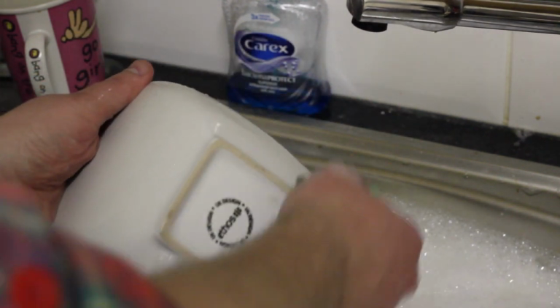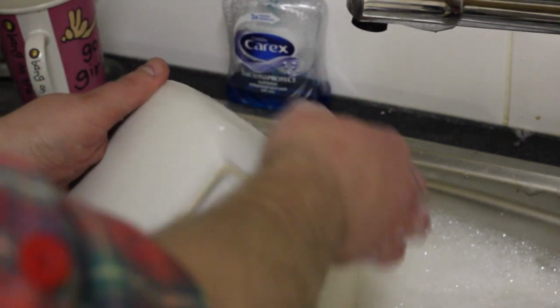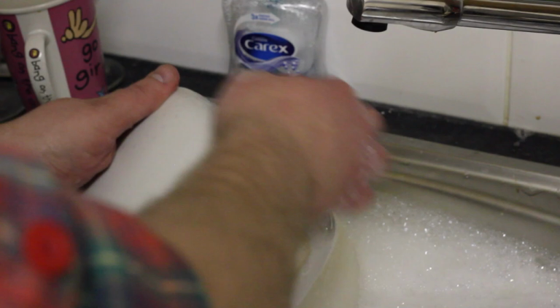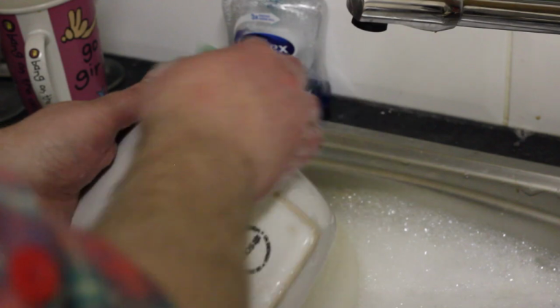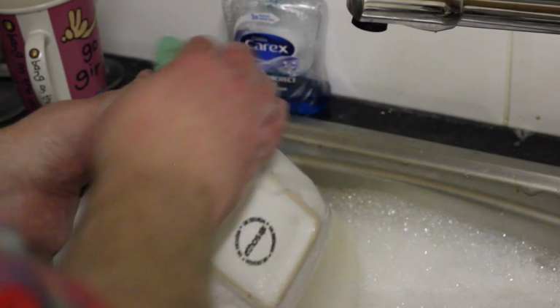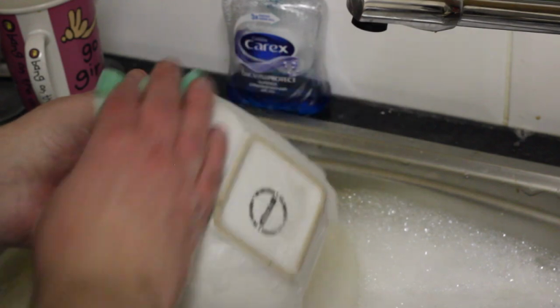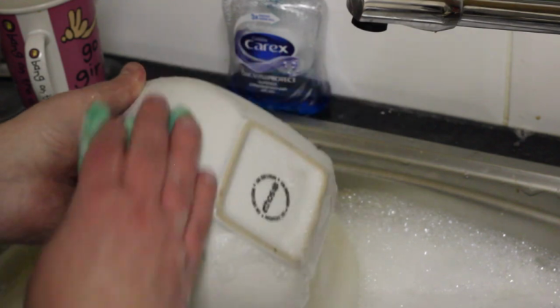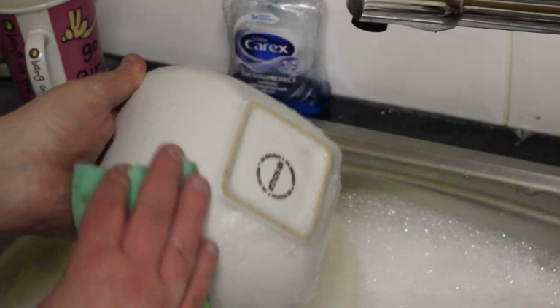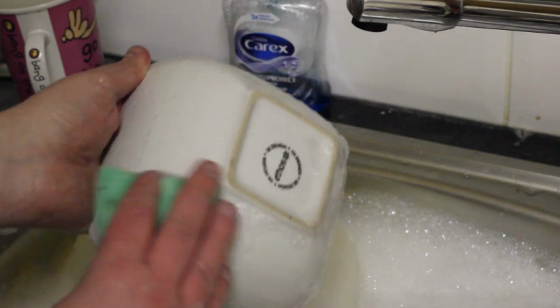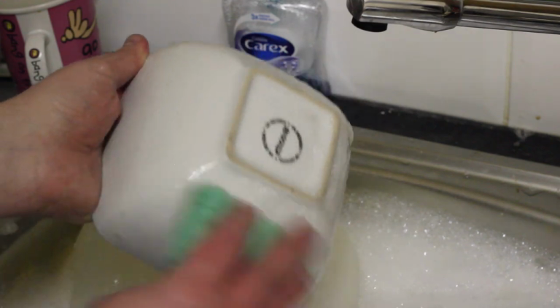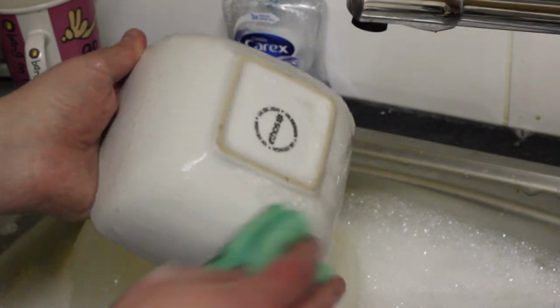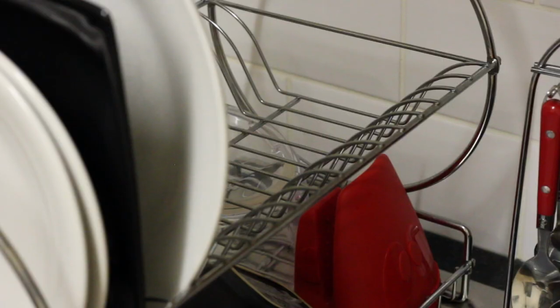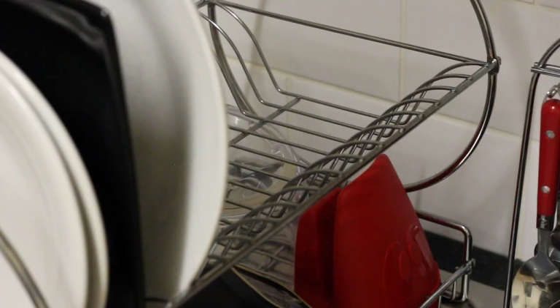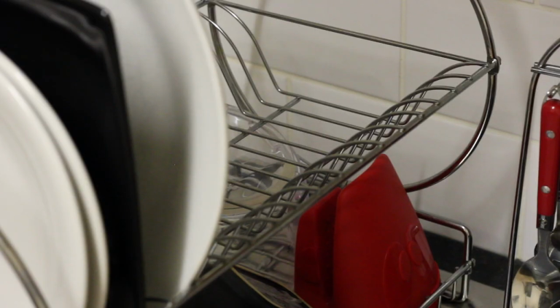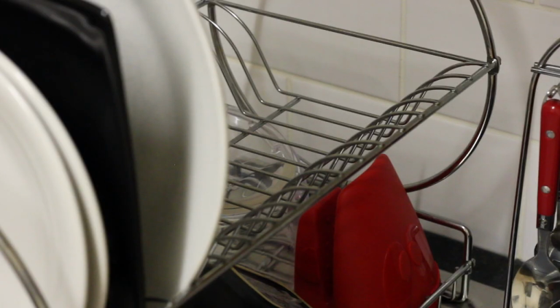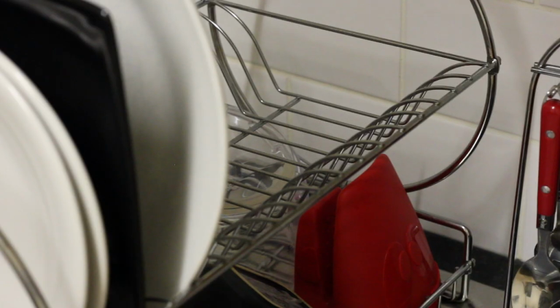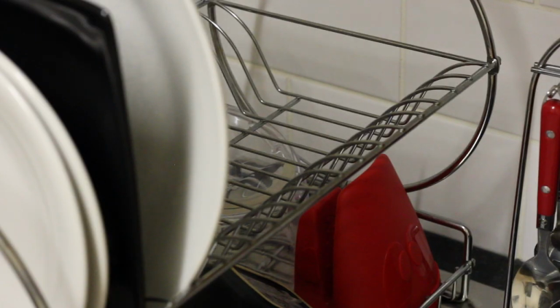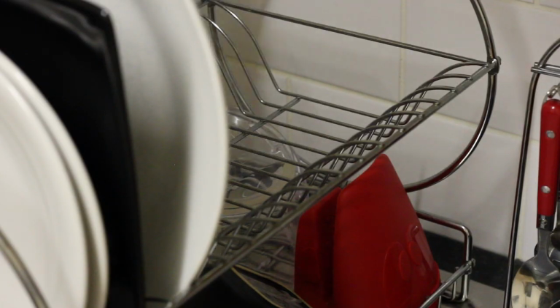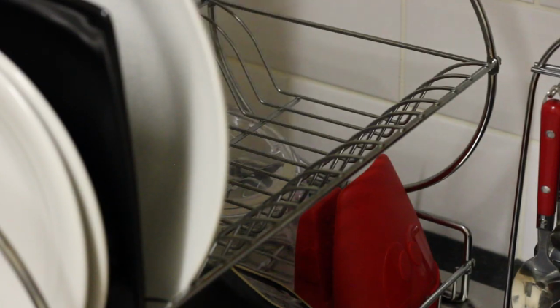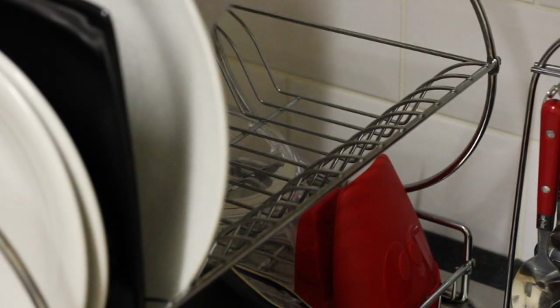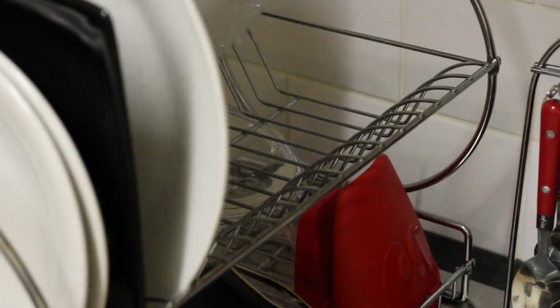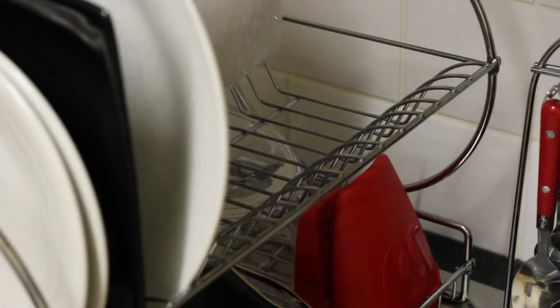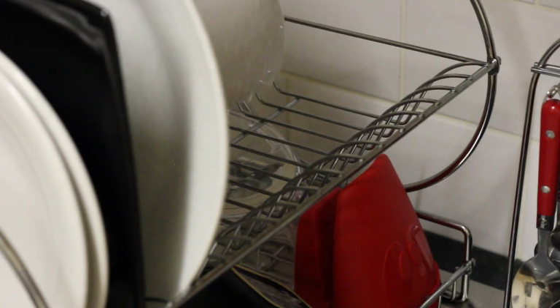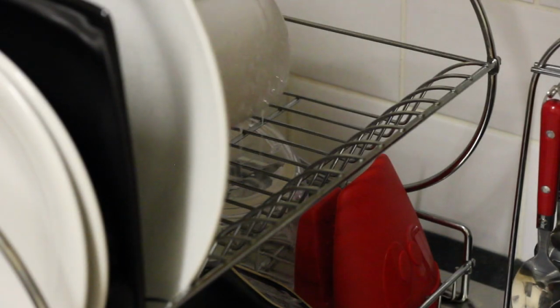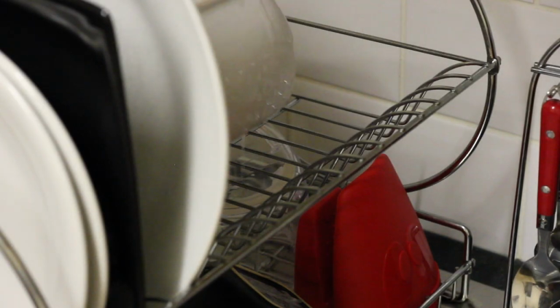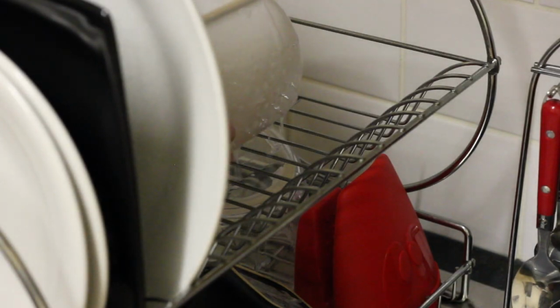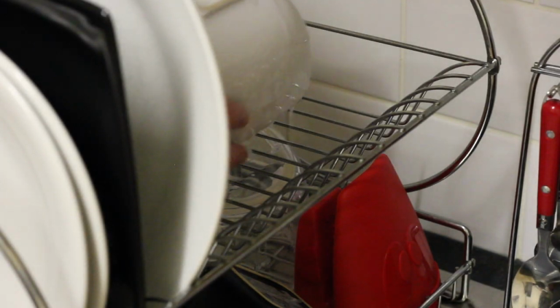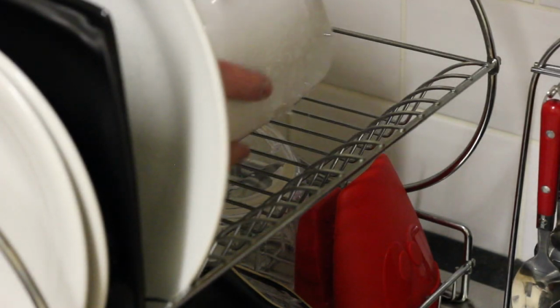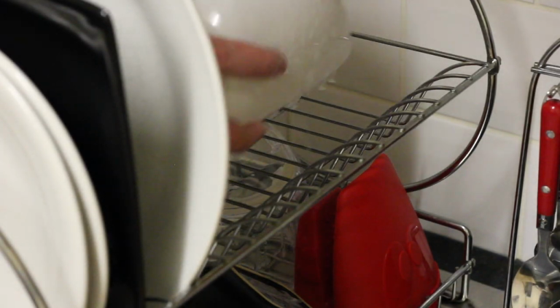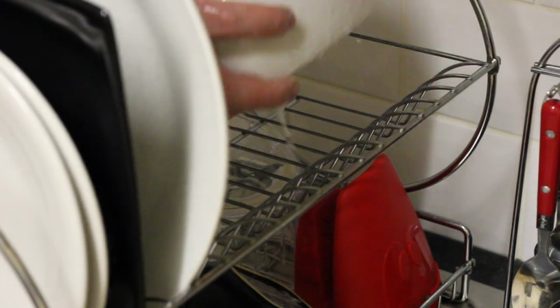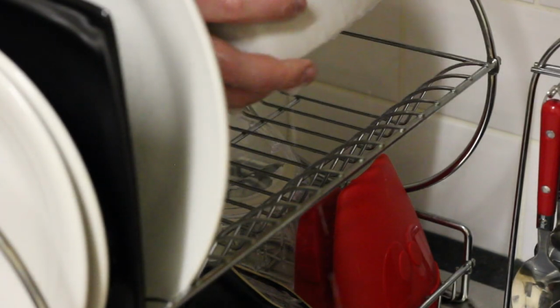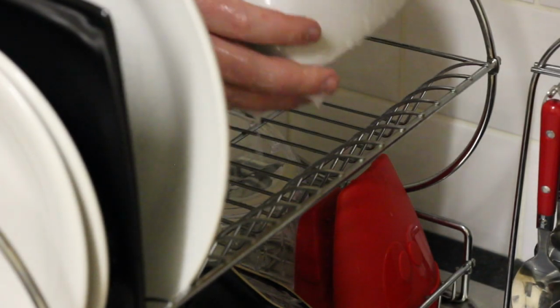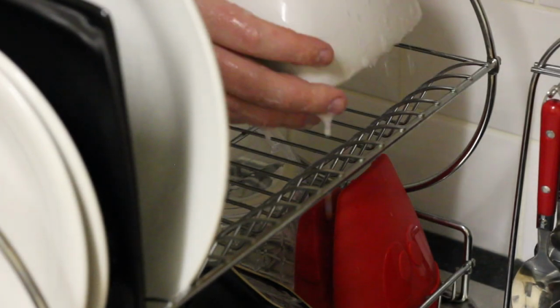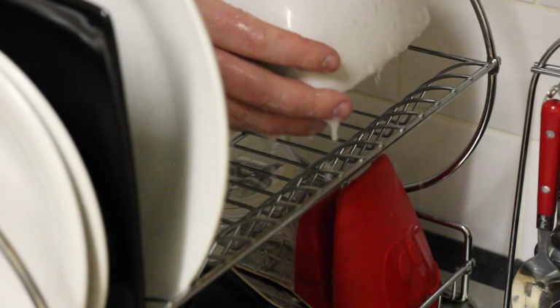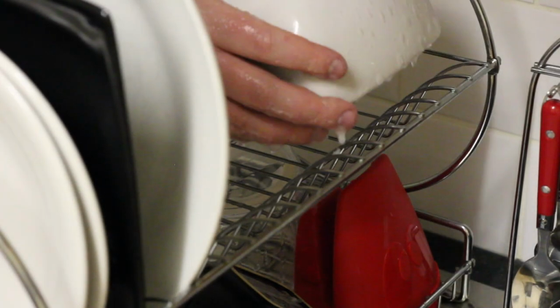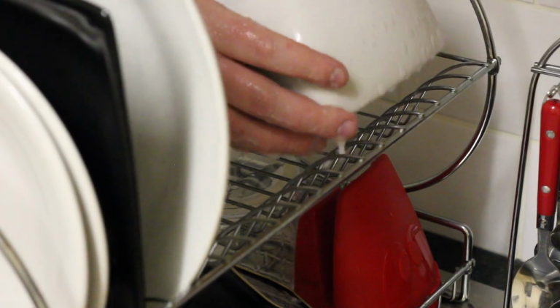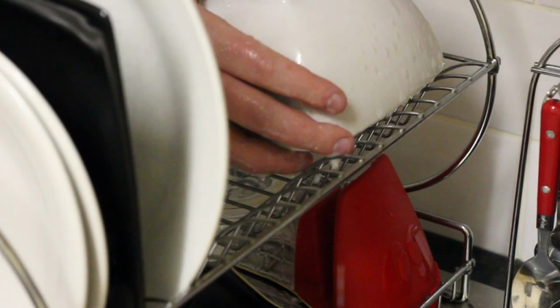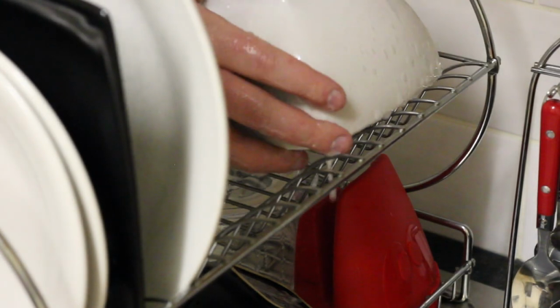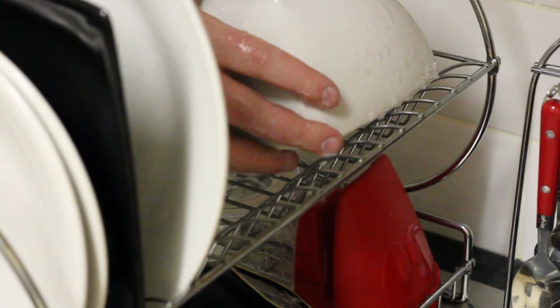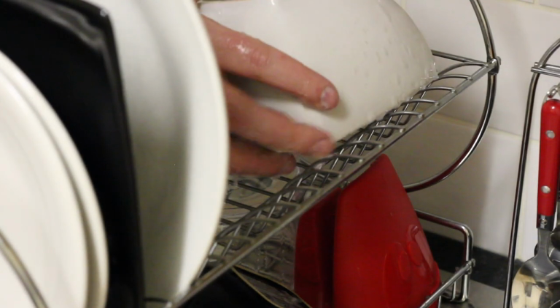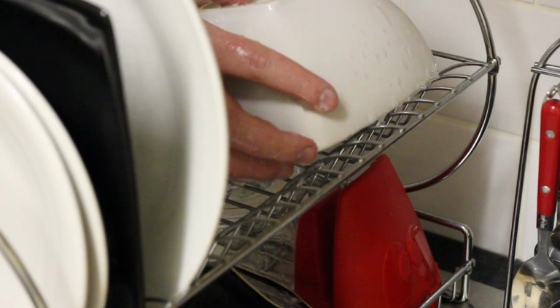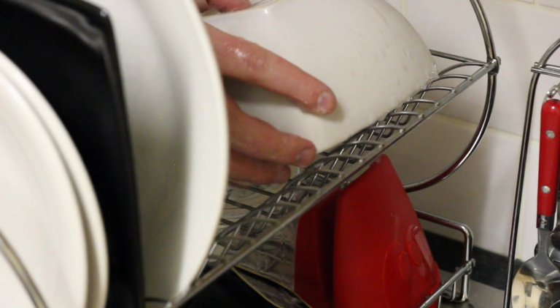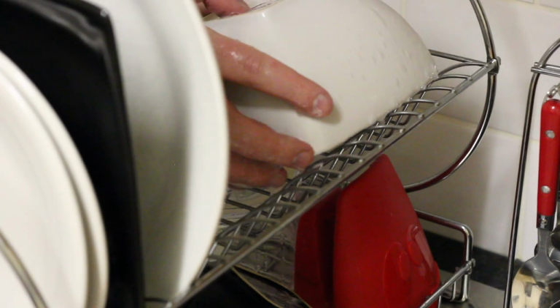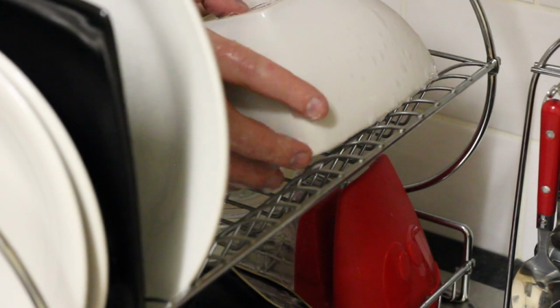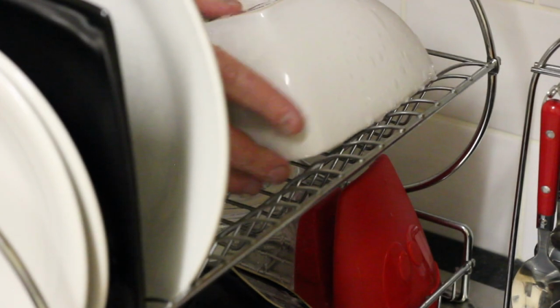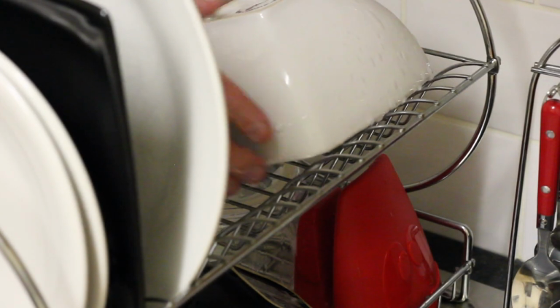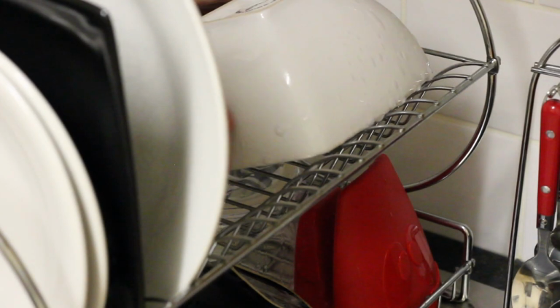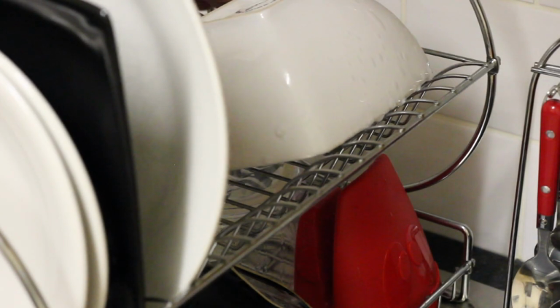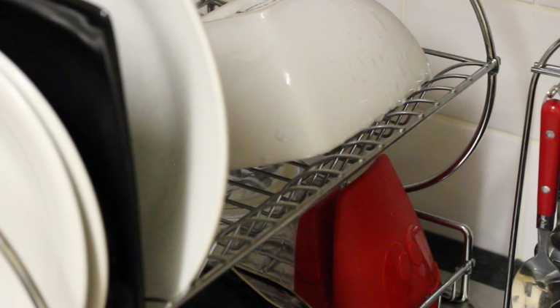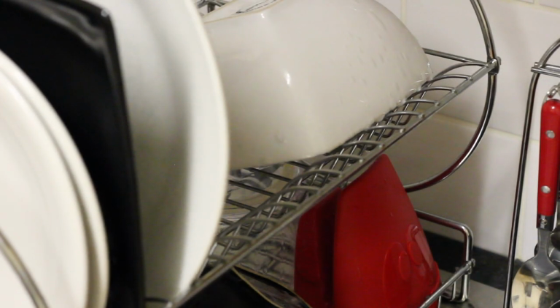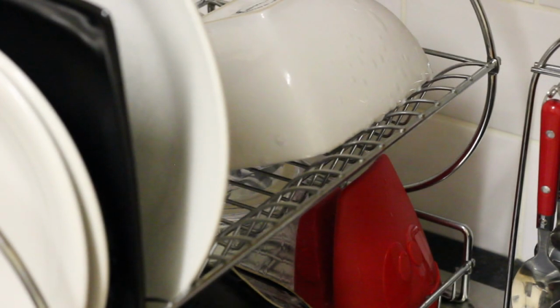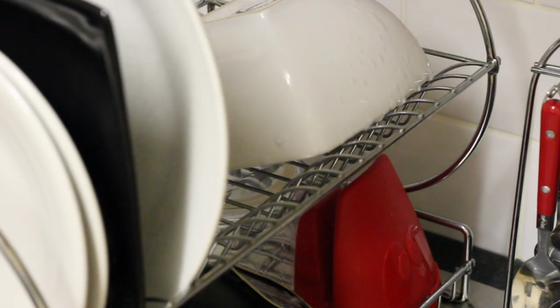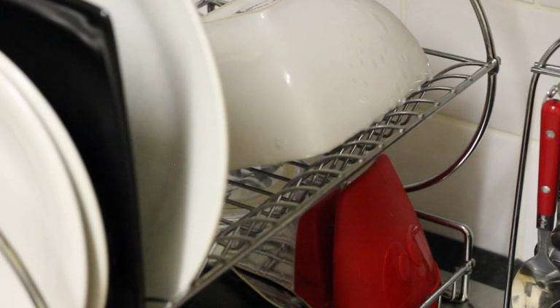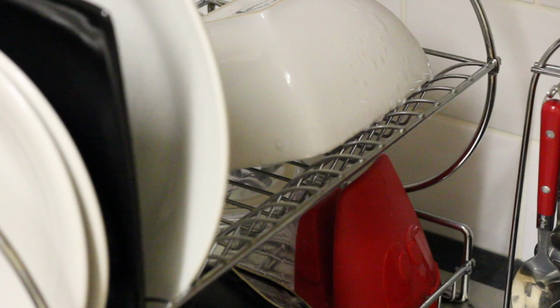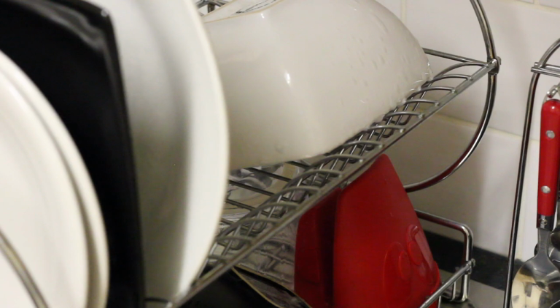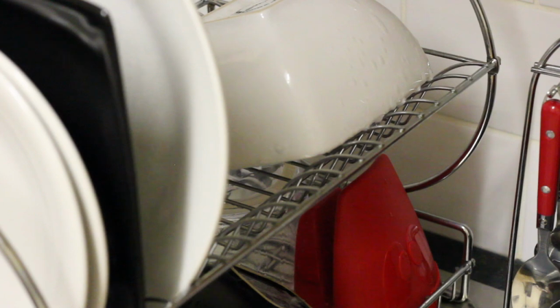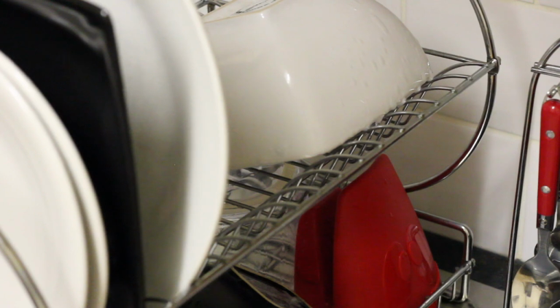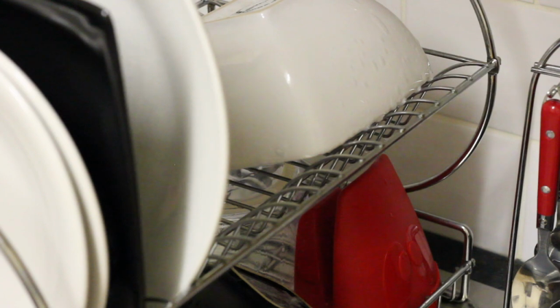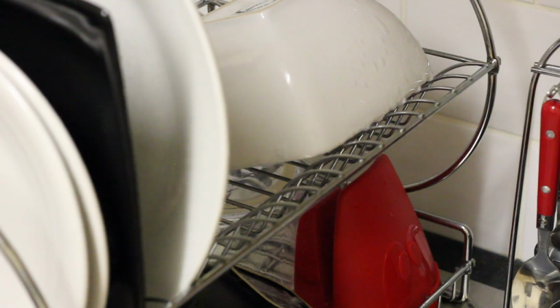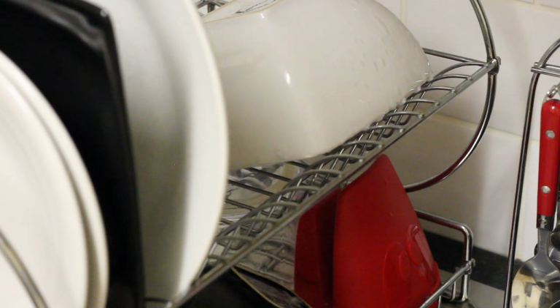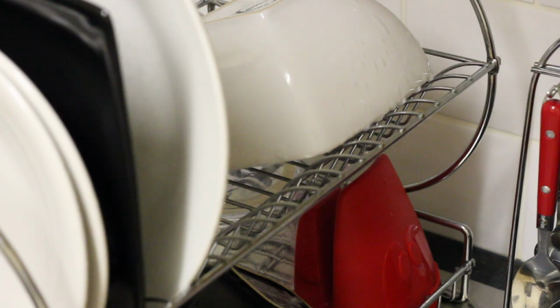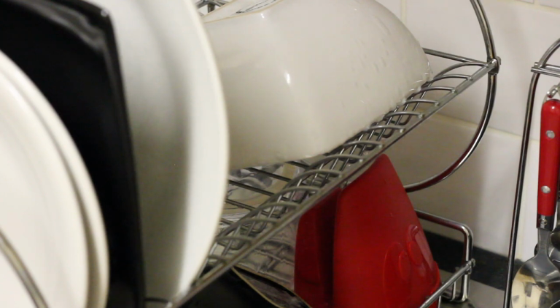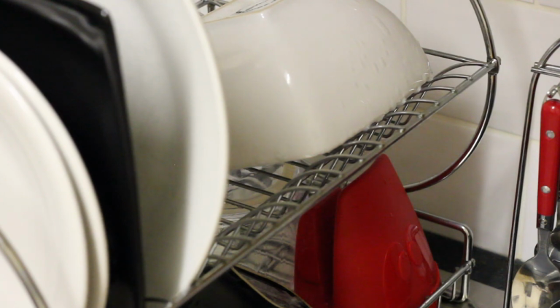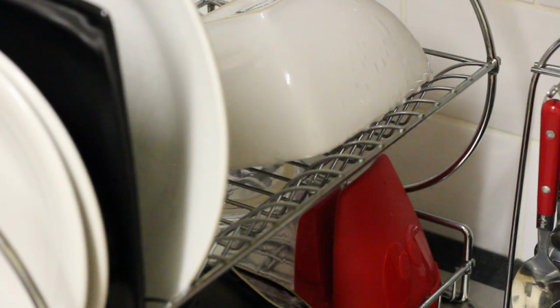When you're placing it on the drying rack, you want to make sure you place it upside down so the water drips off and you don't get any water left in there.